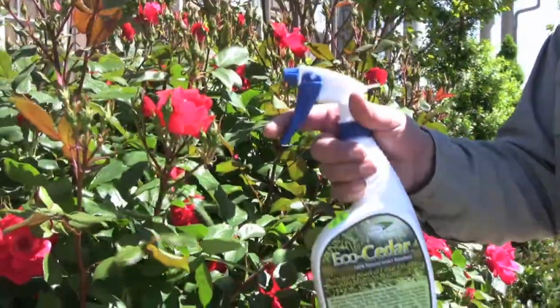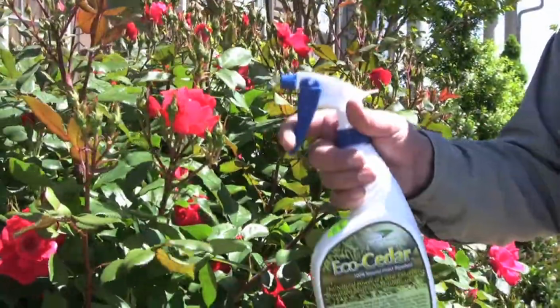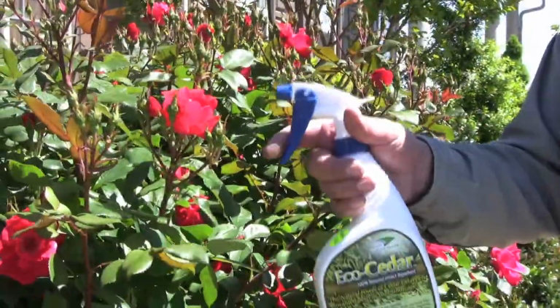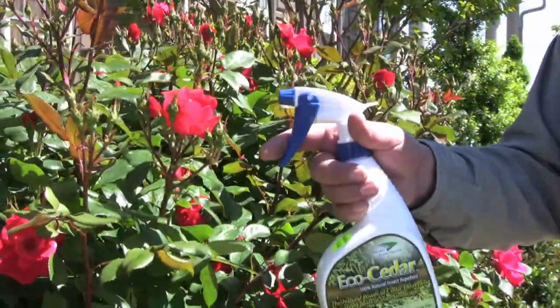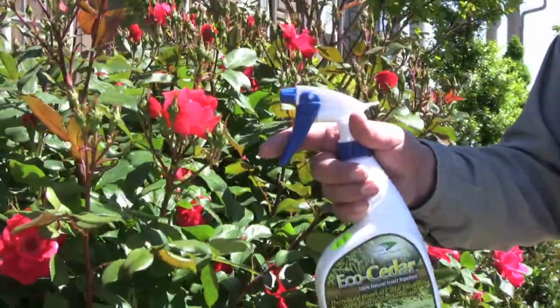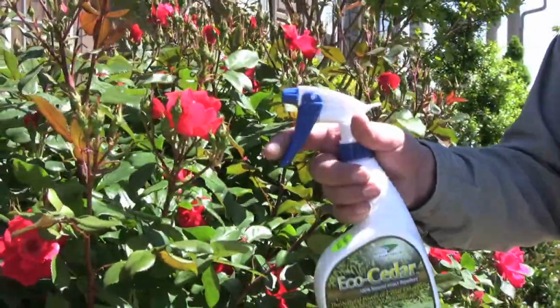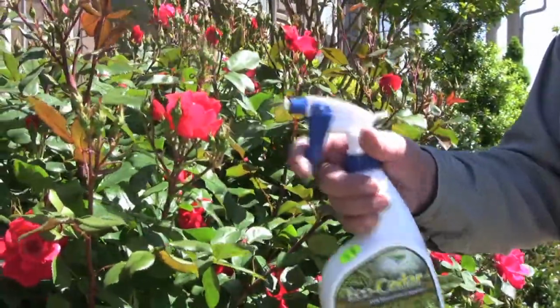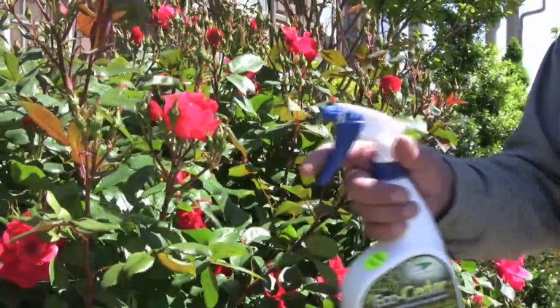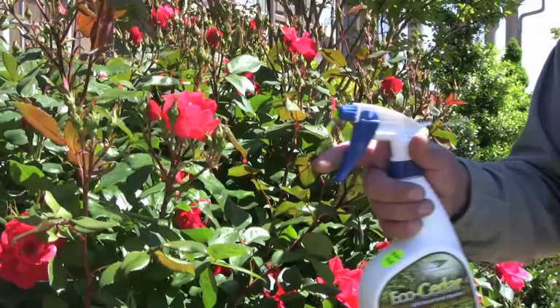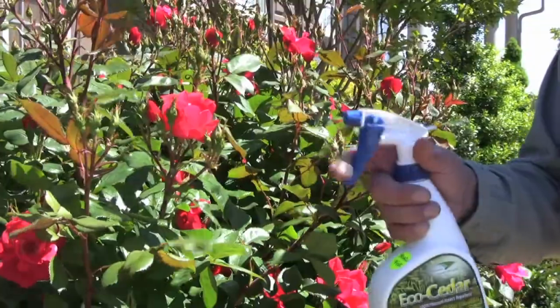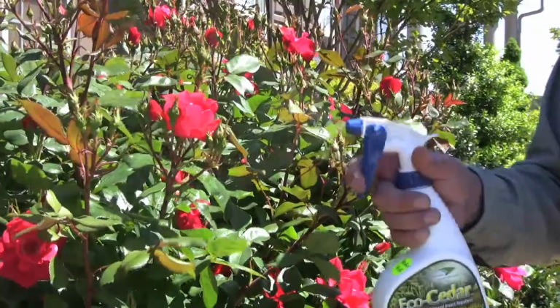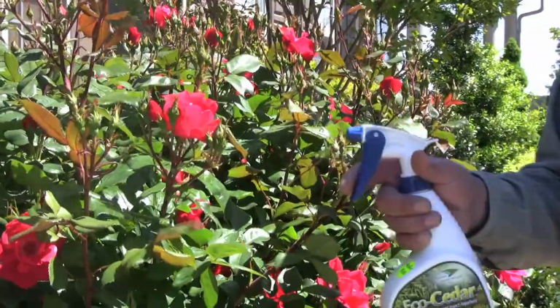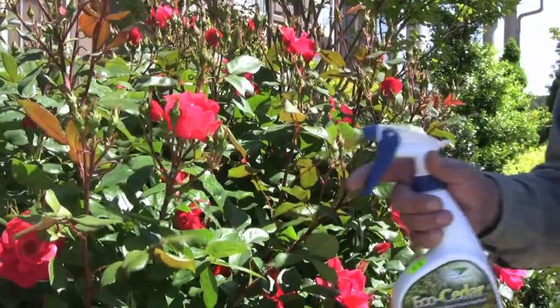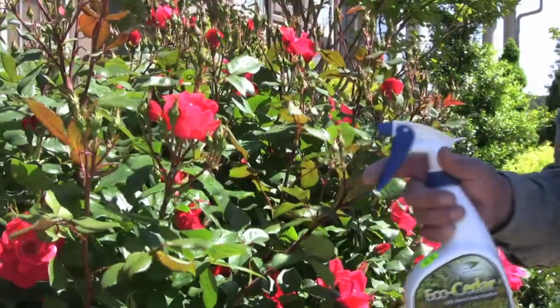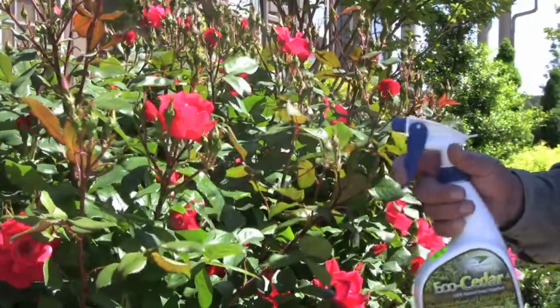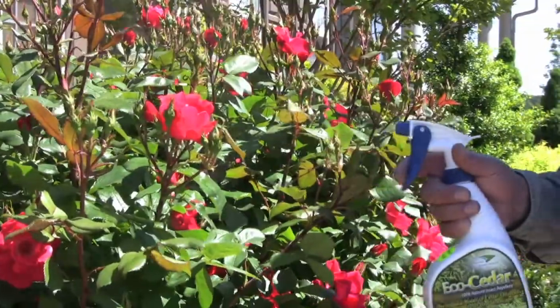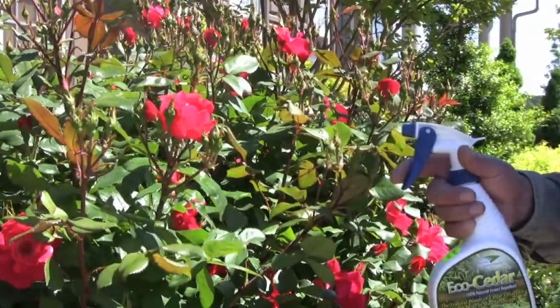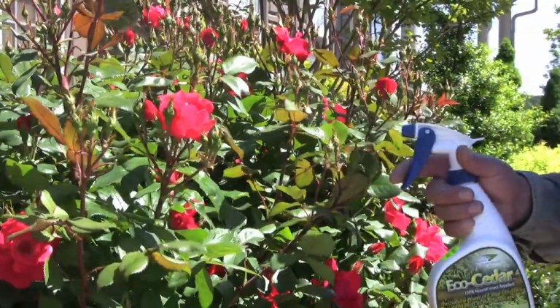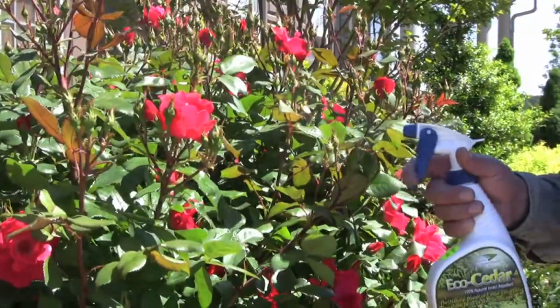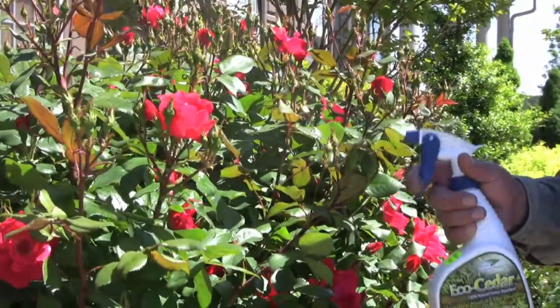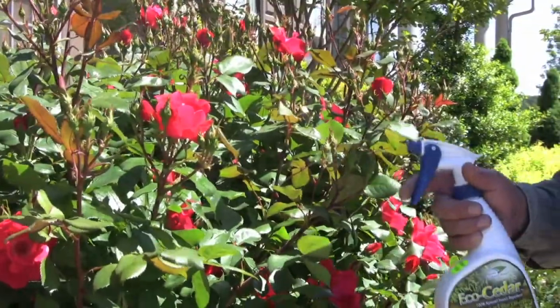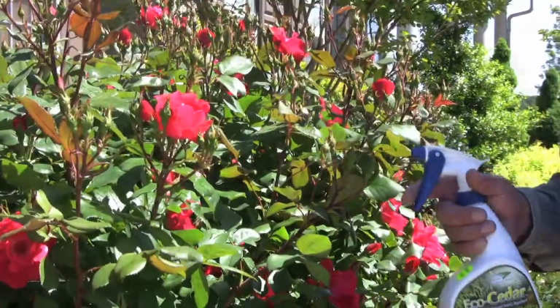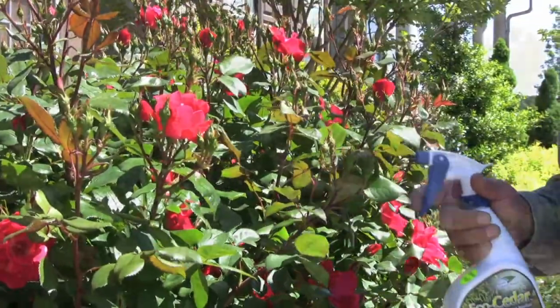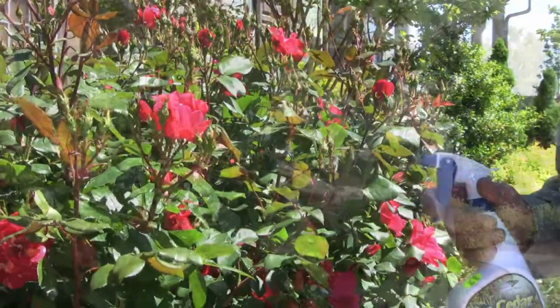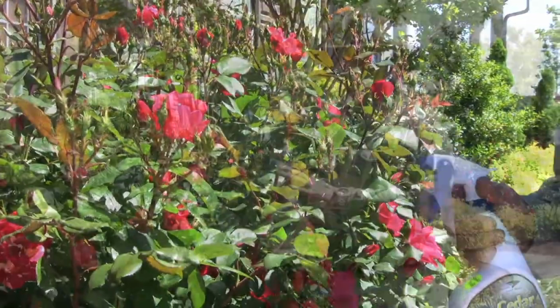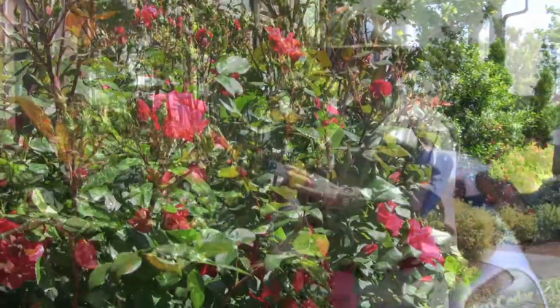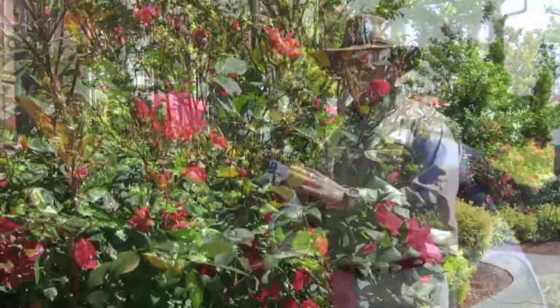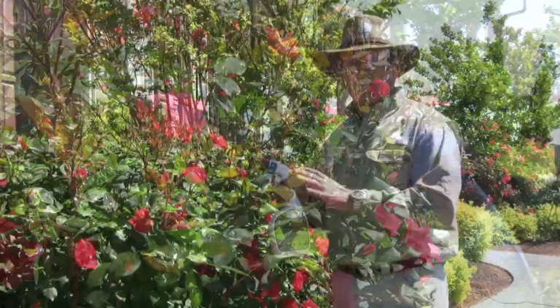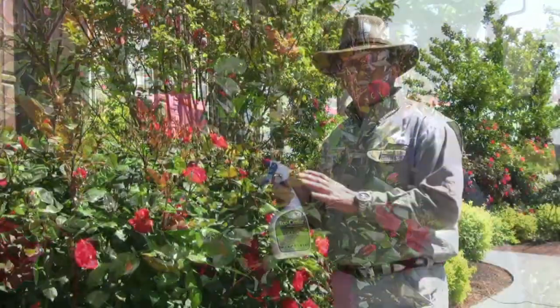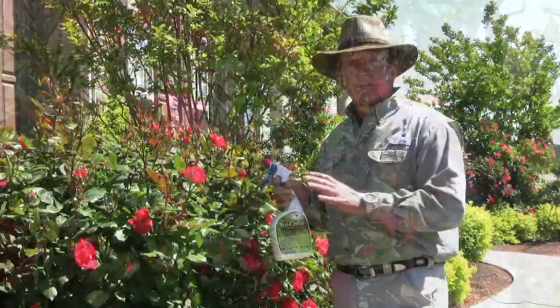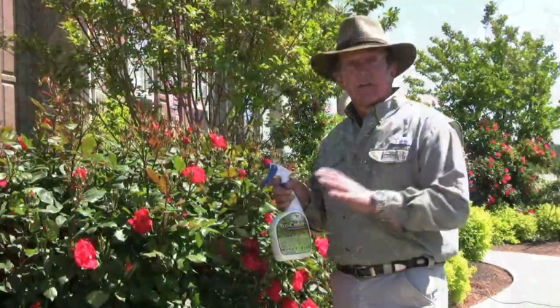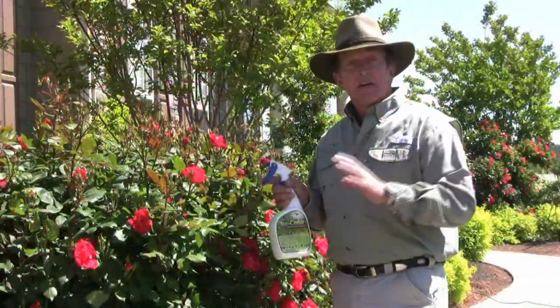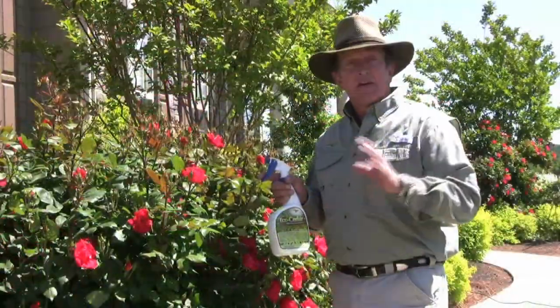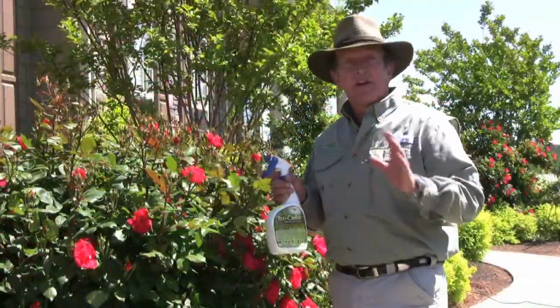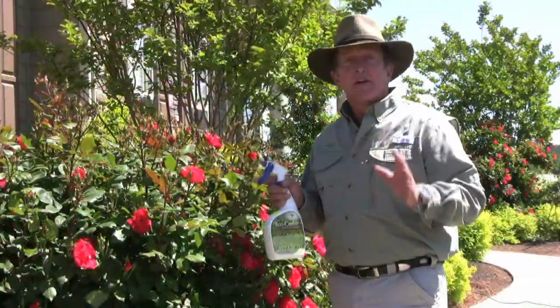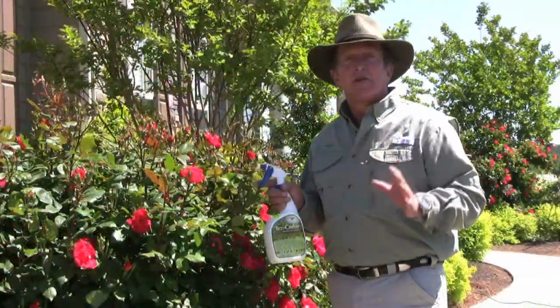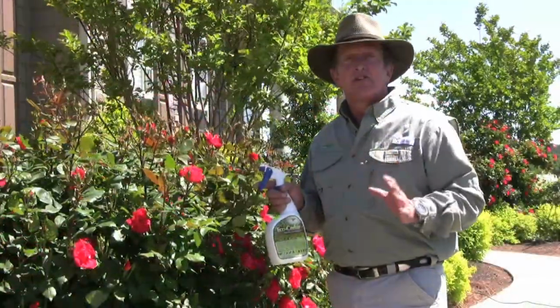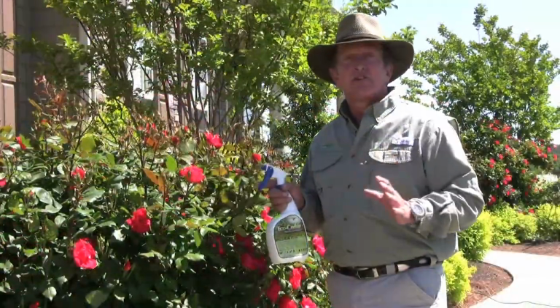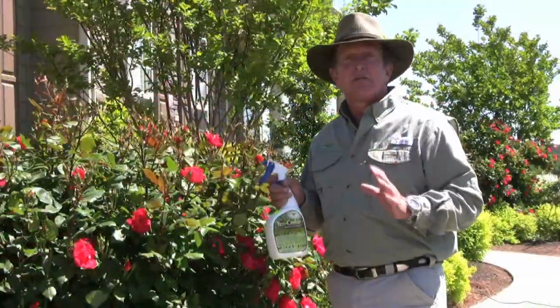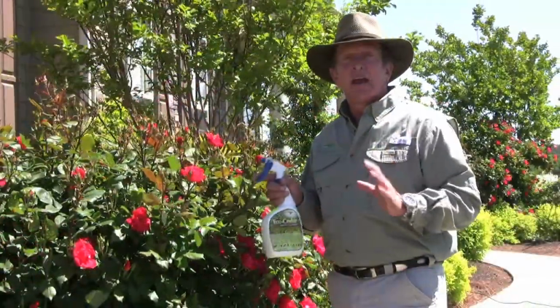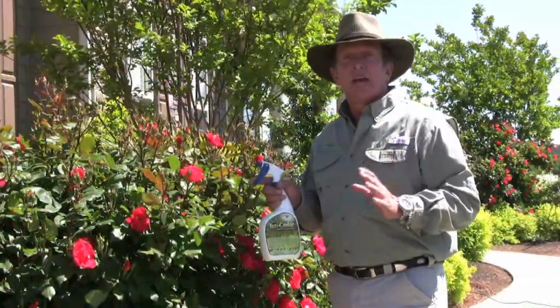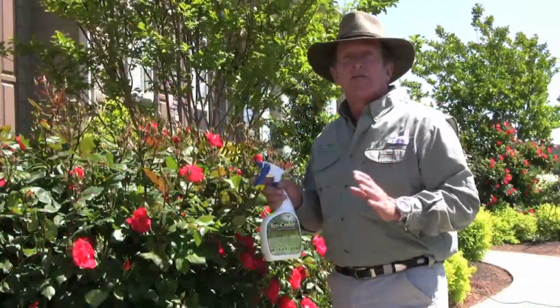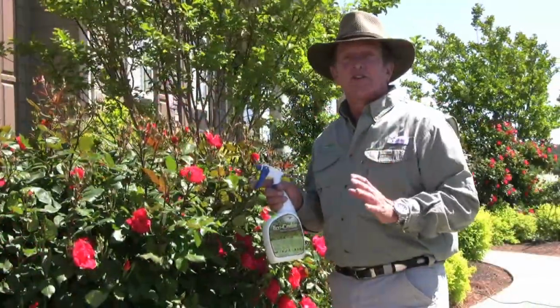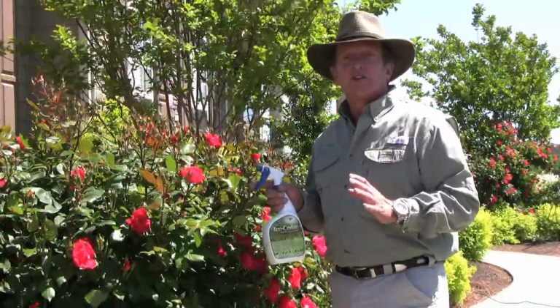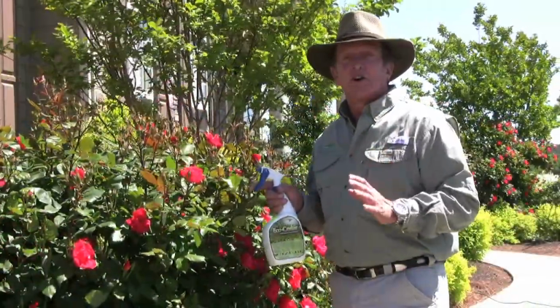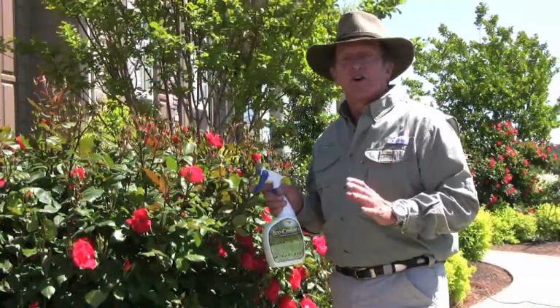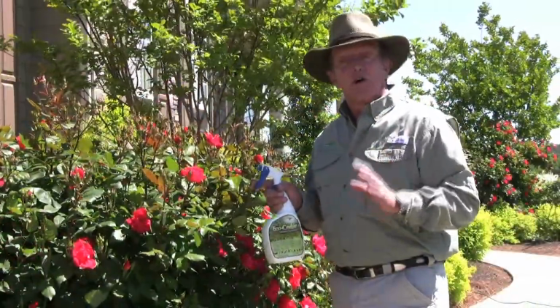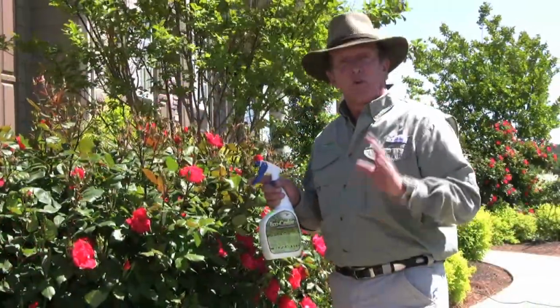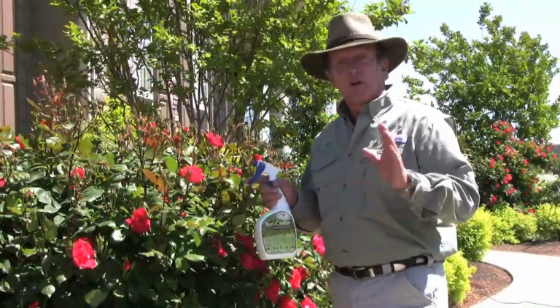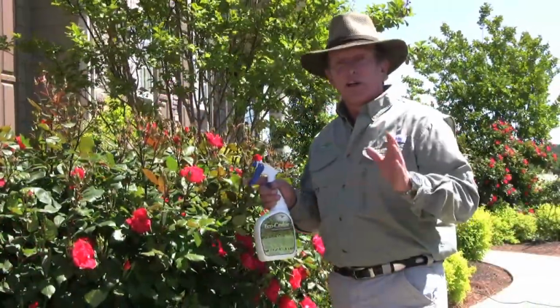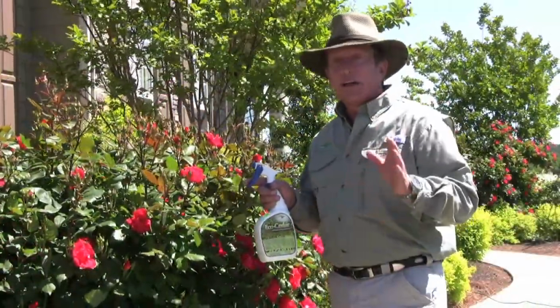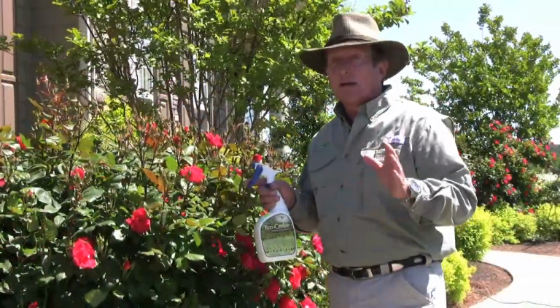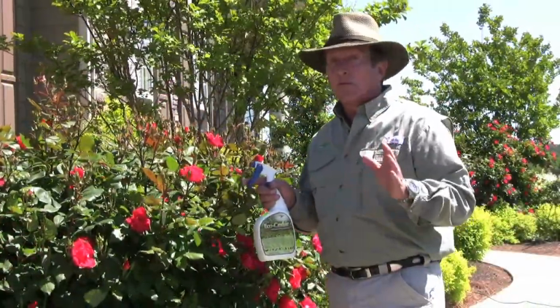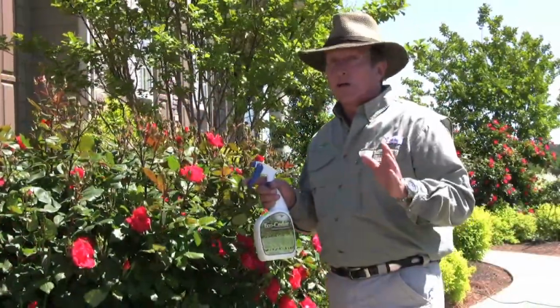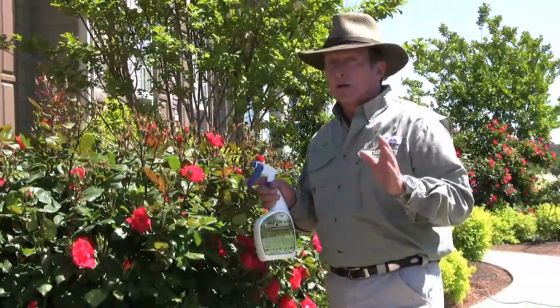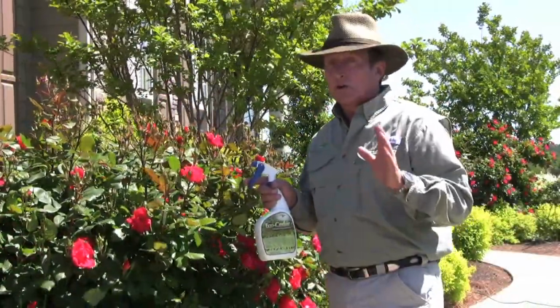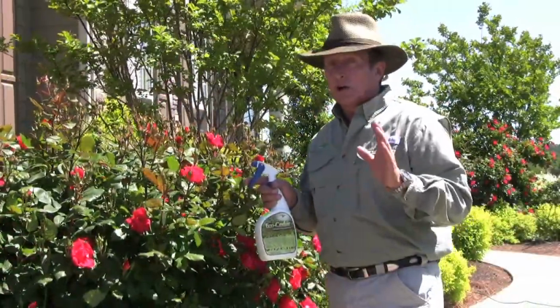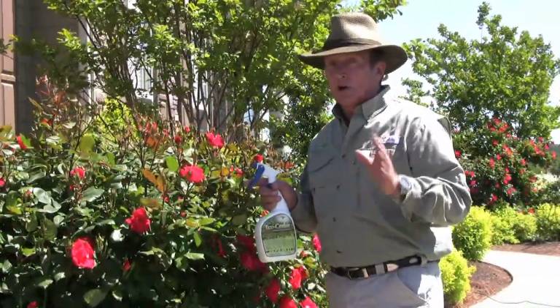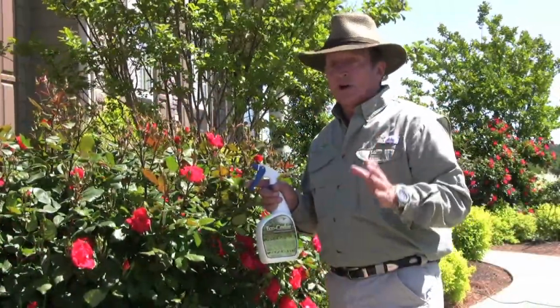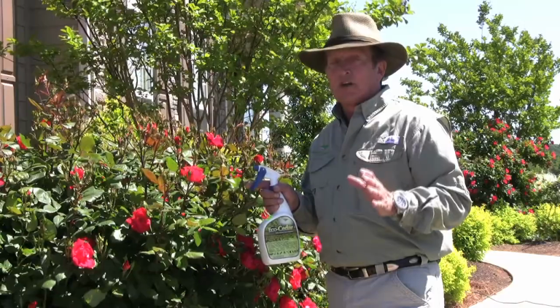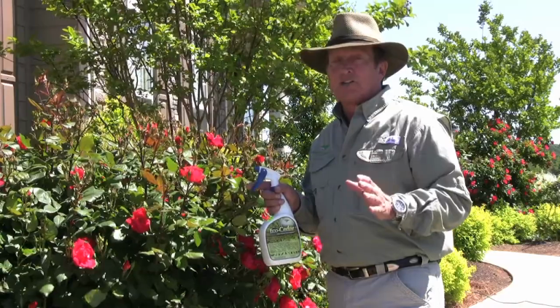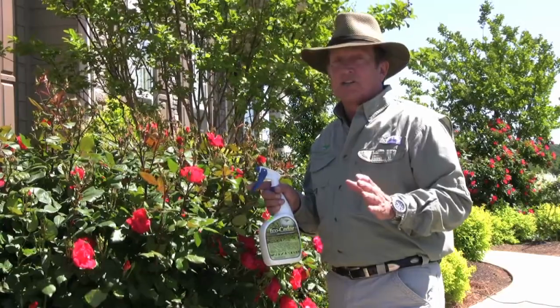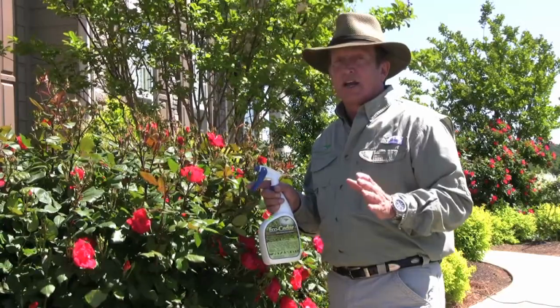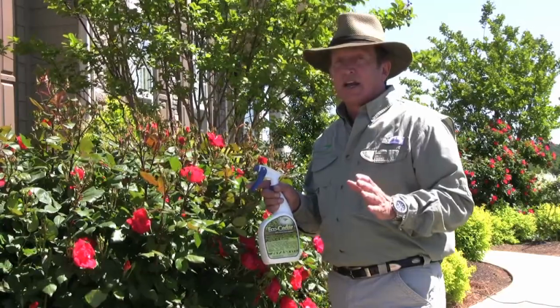Today I'm applying this EcoCedar on these knockout roses that I noticed some aphids on. I want to get them when they're in an early stage.